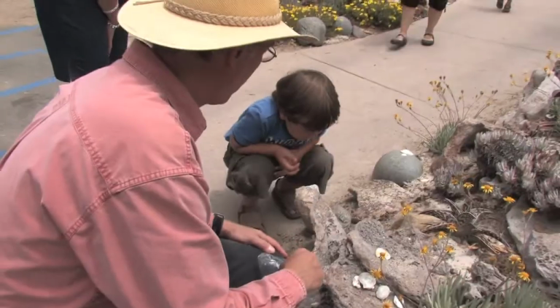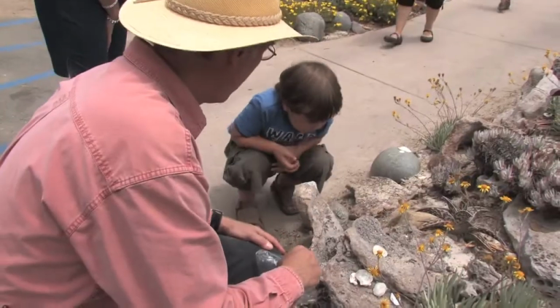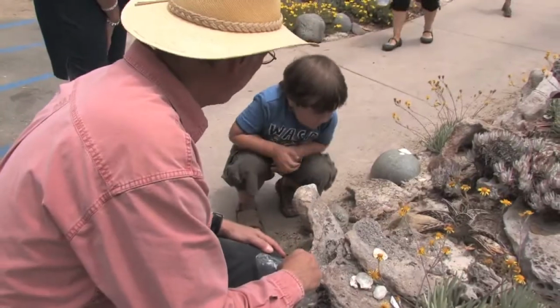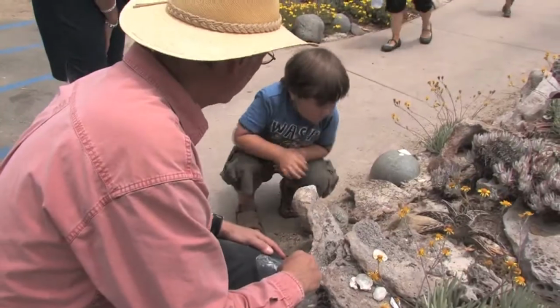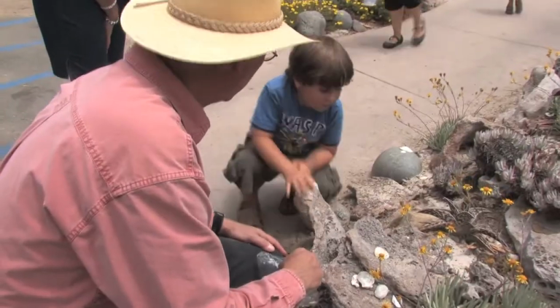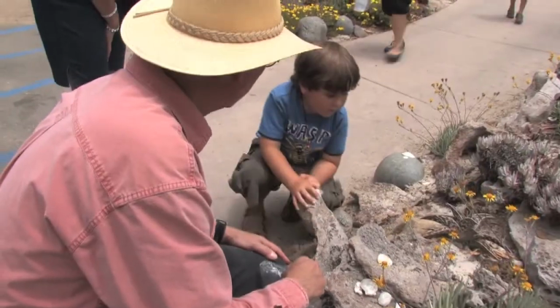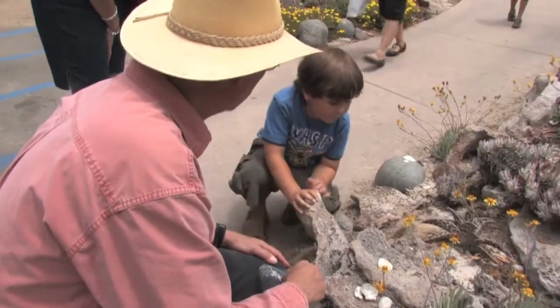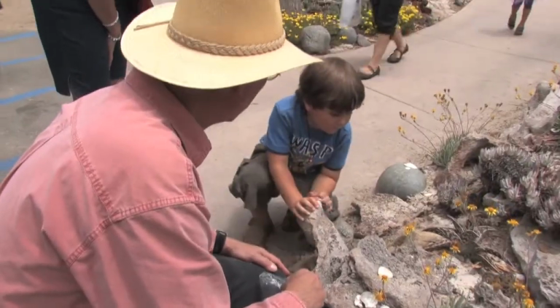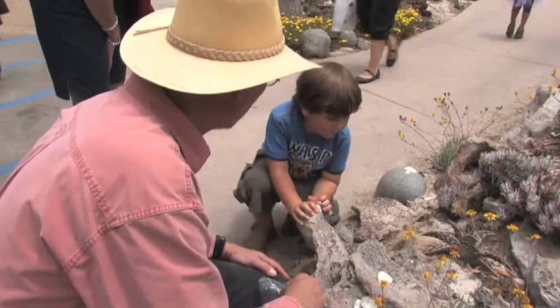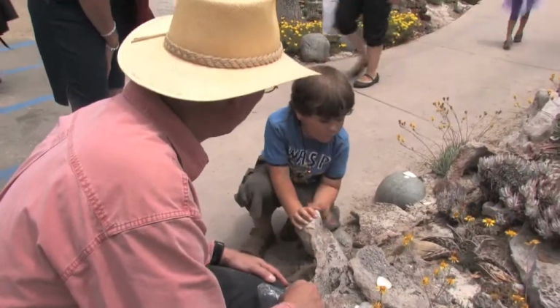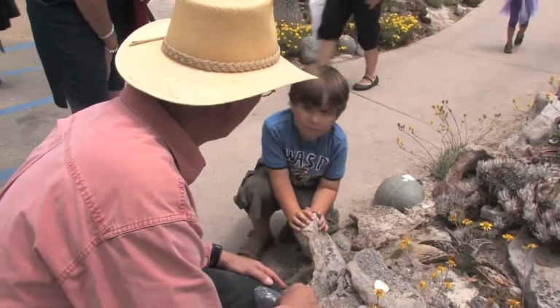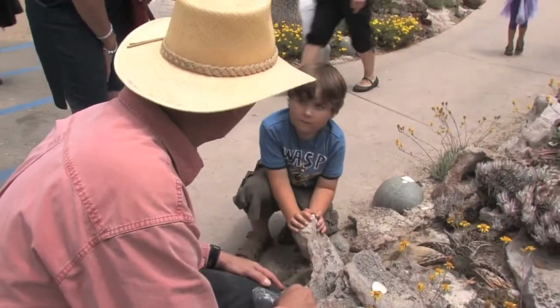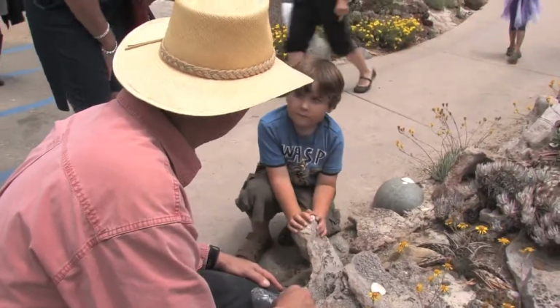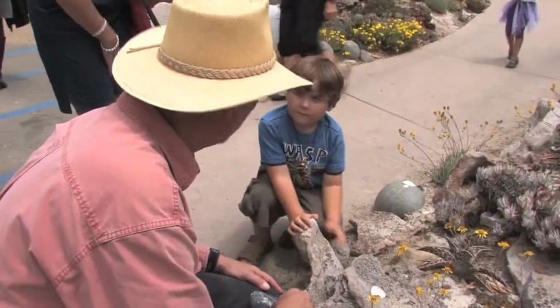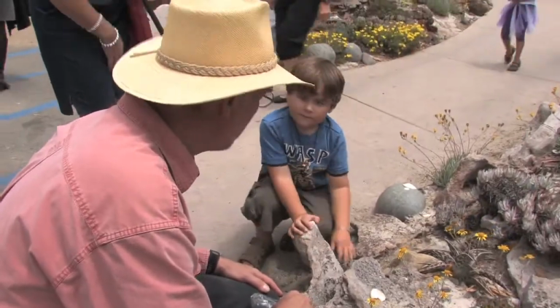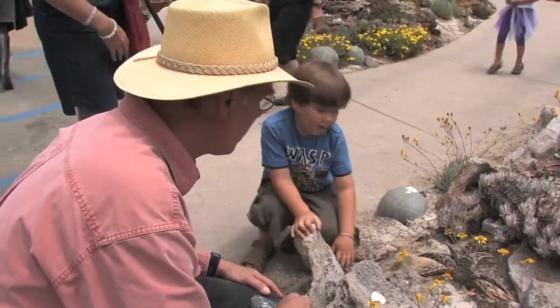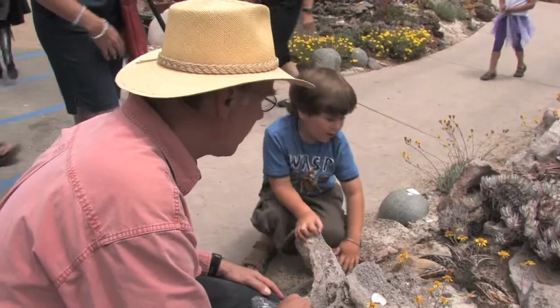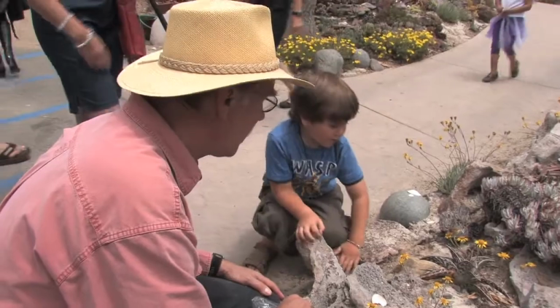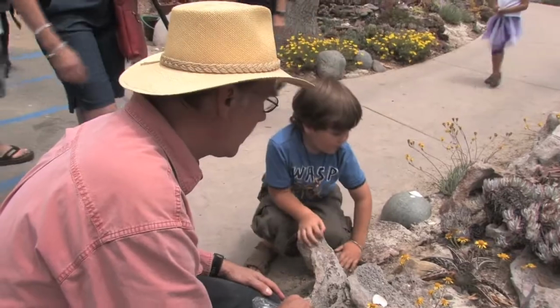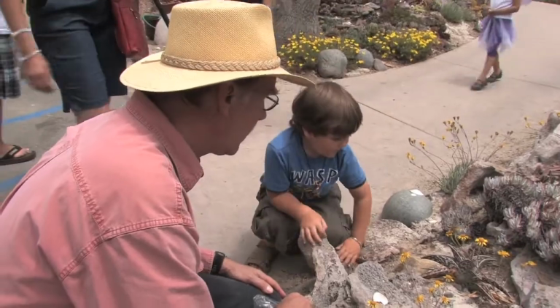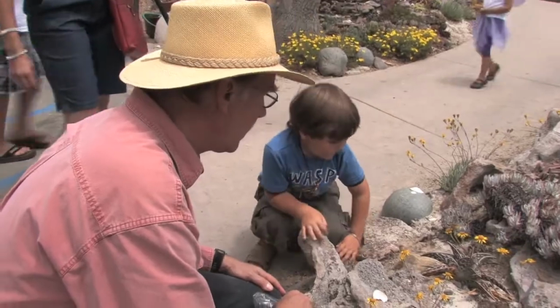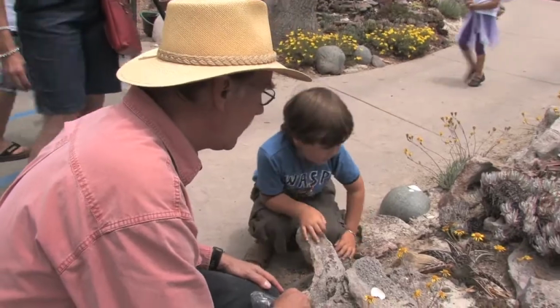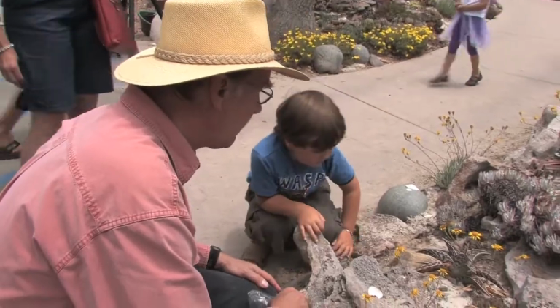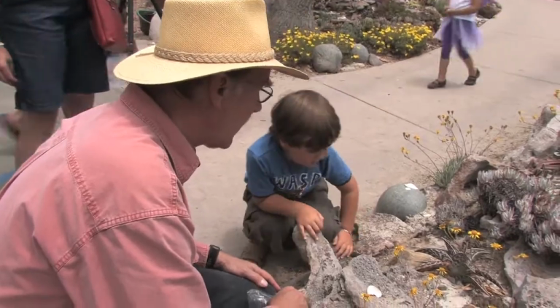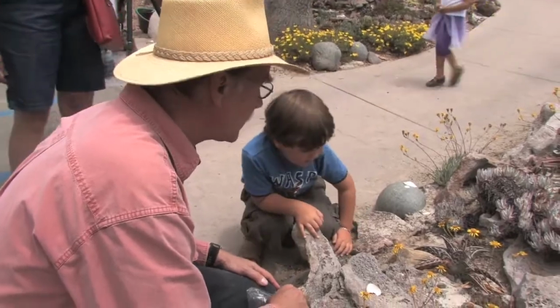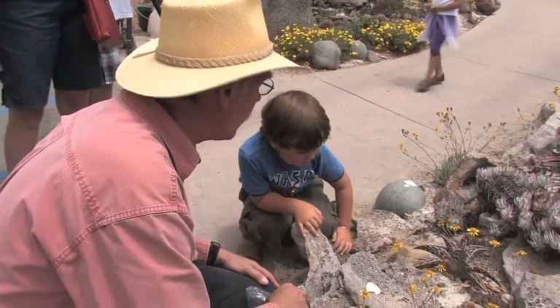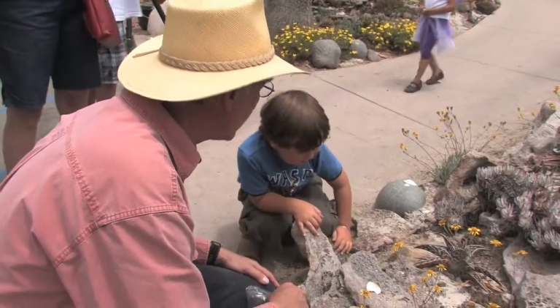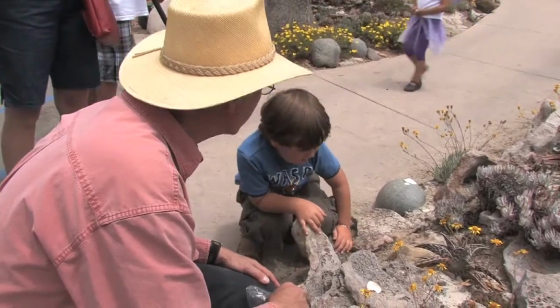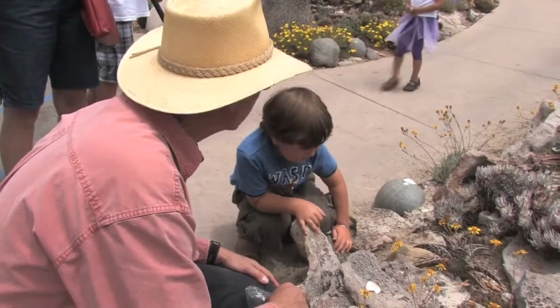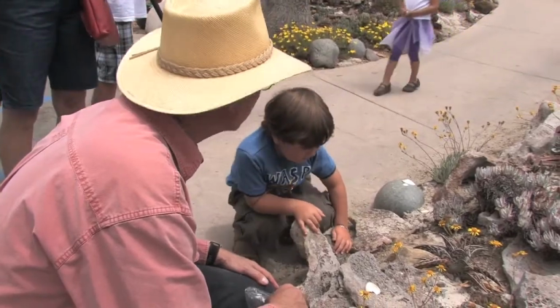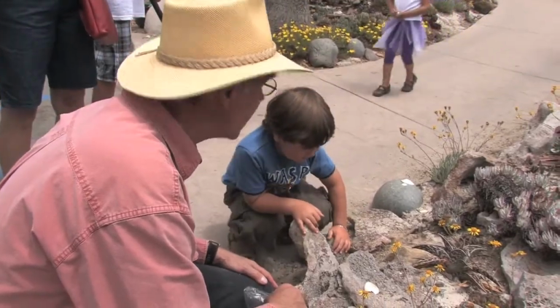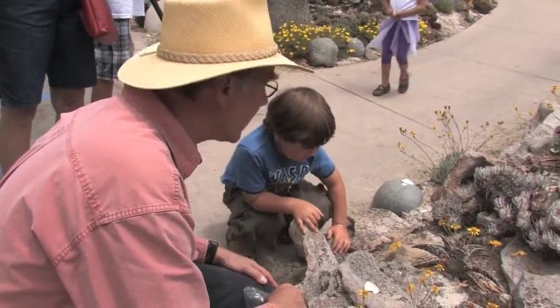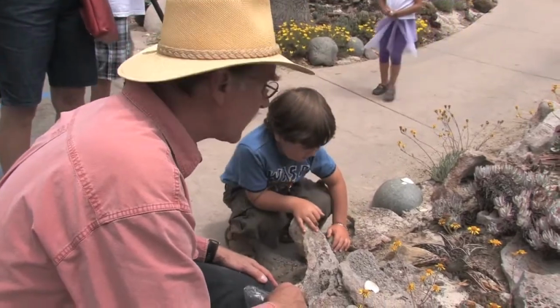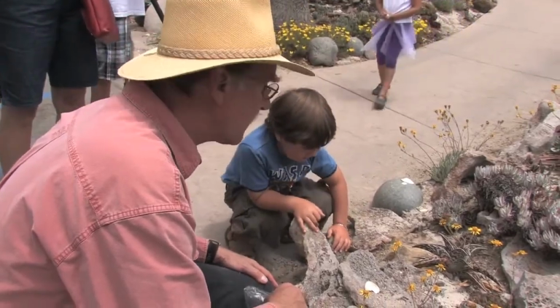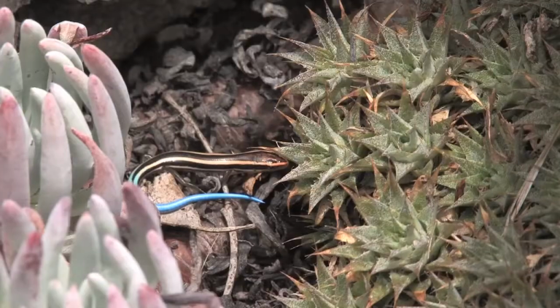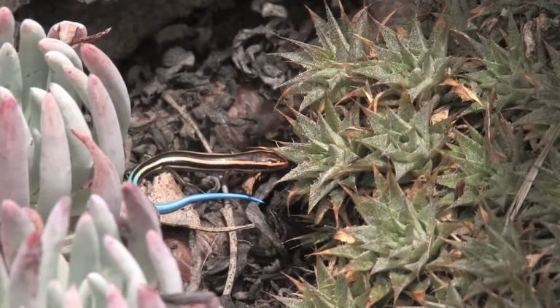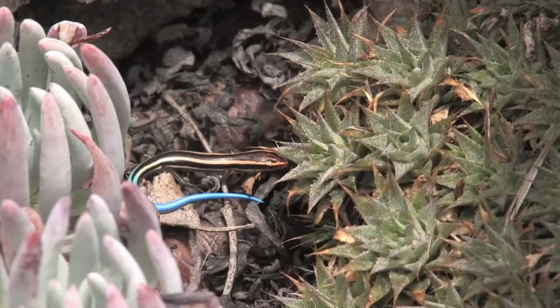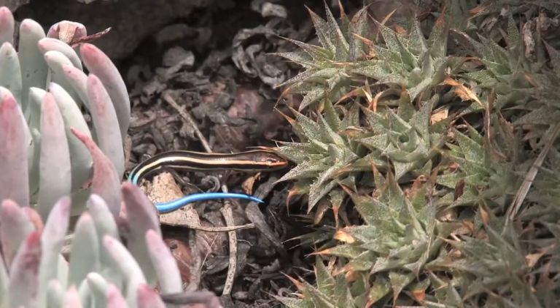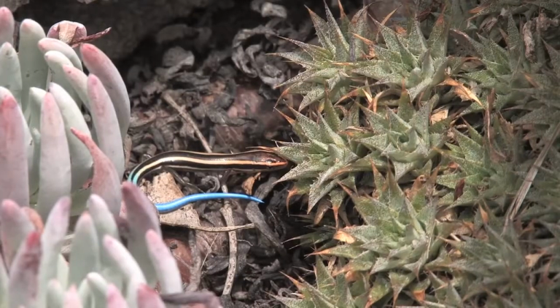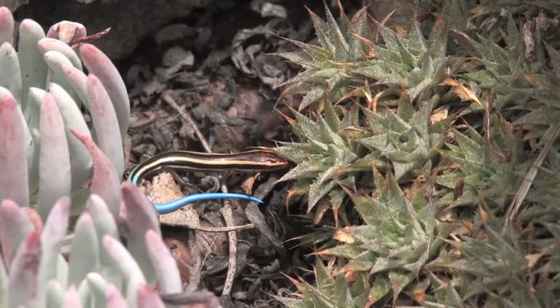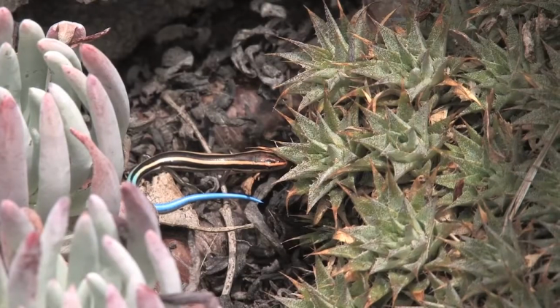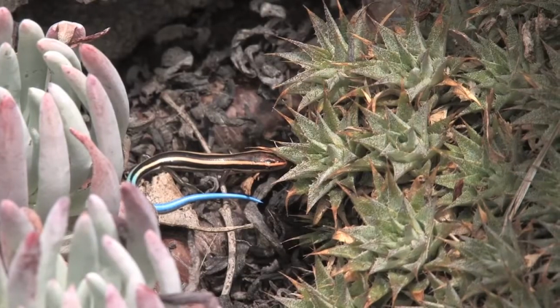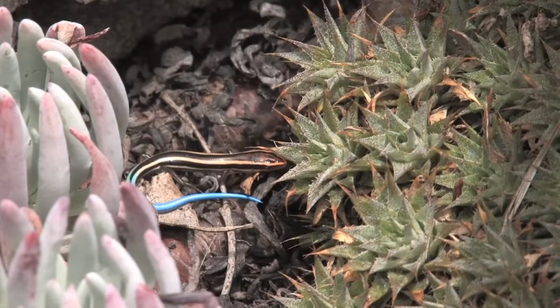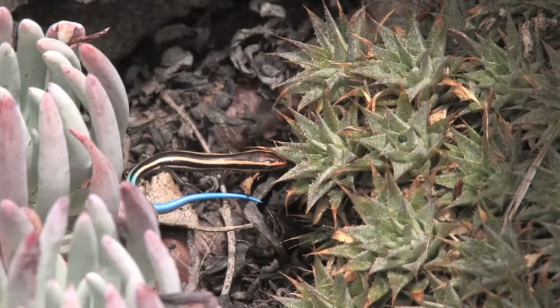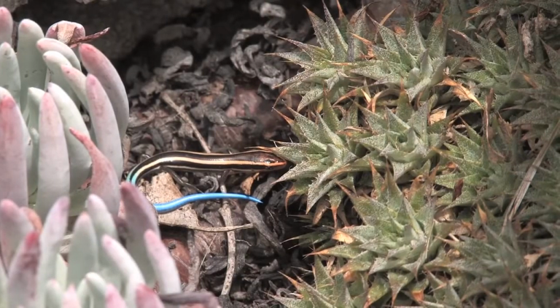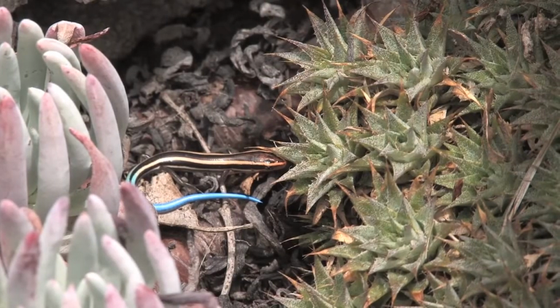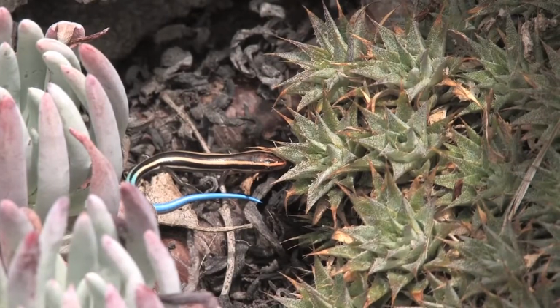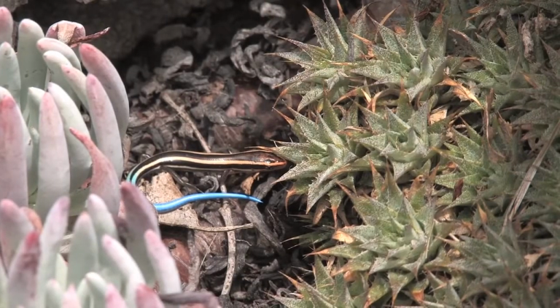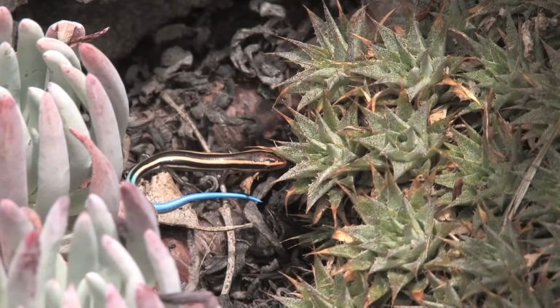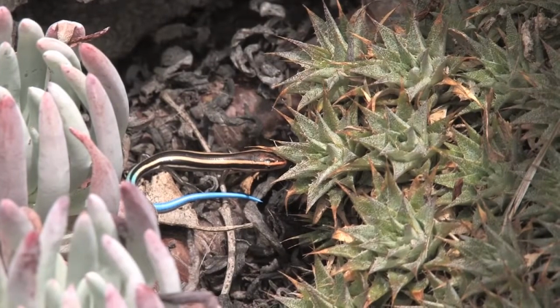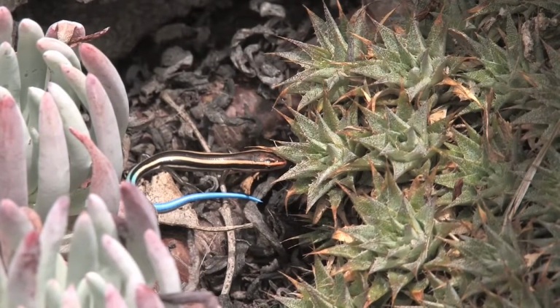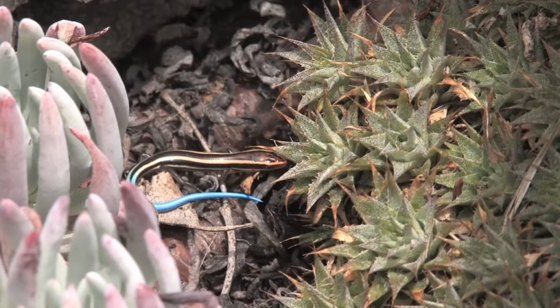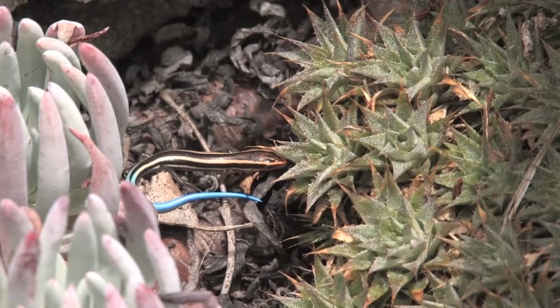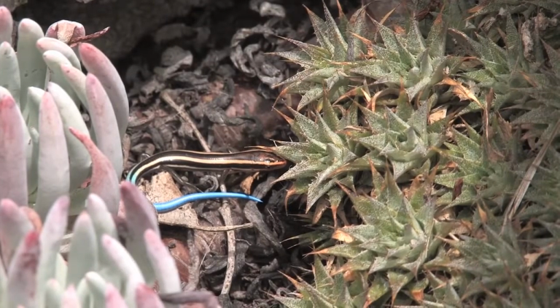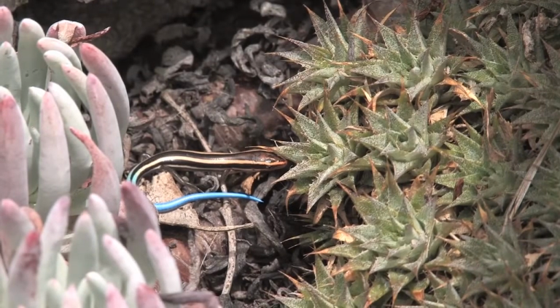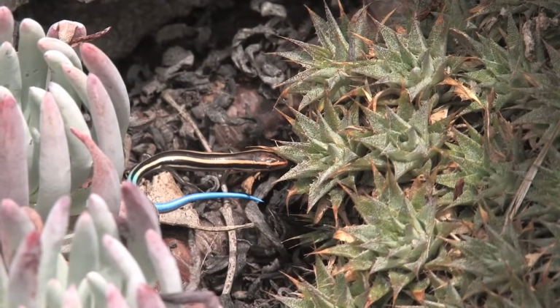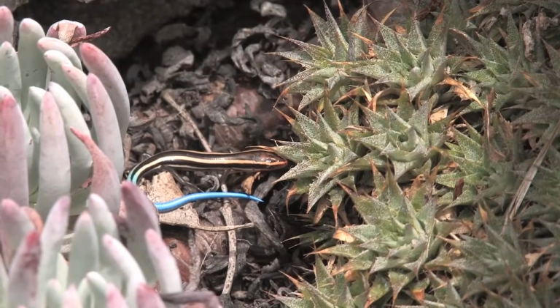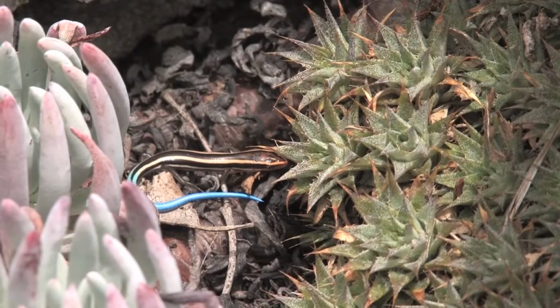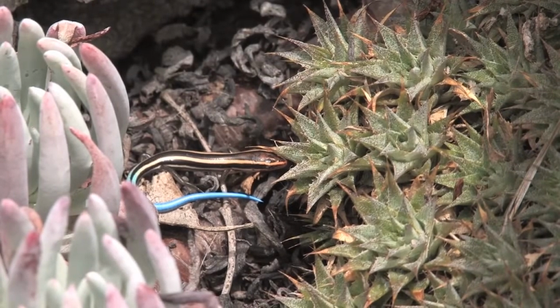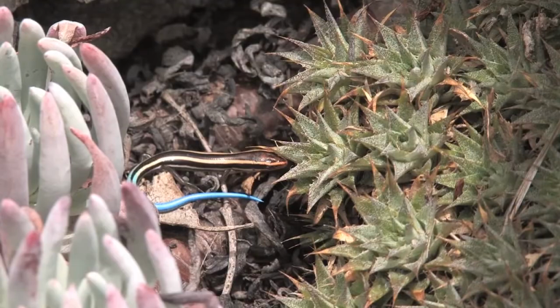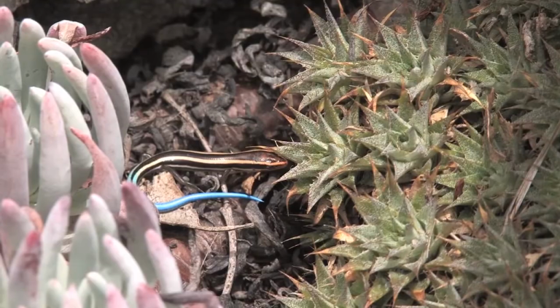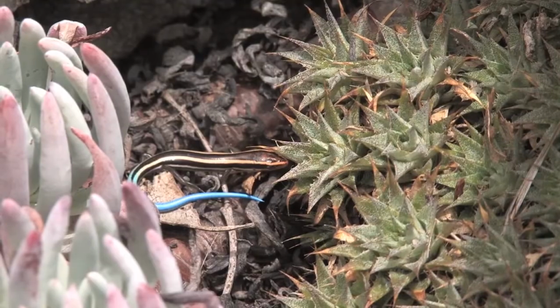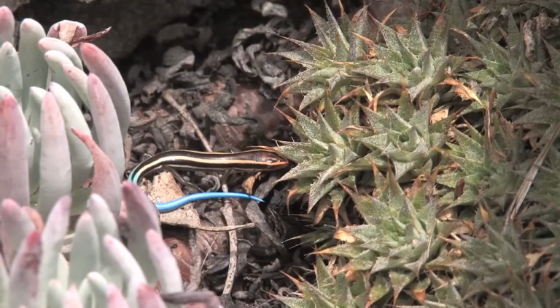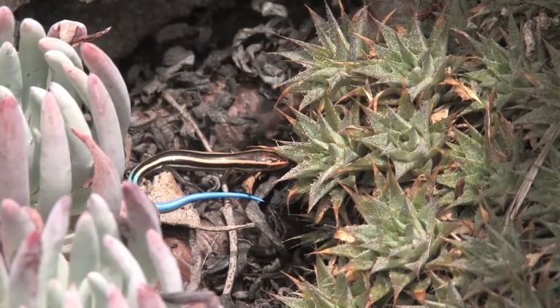Have you seen lizards like that before? [Child: No.] That's a western skink. Isn't he pretty? There's a beautiful blue tail on him.